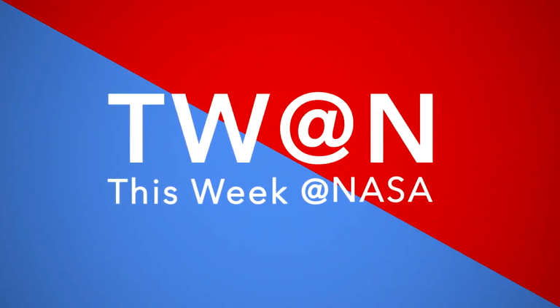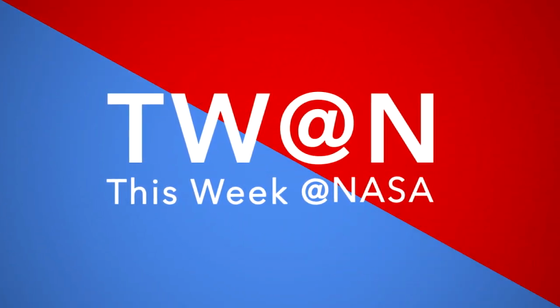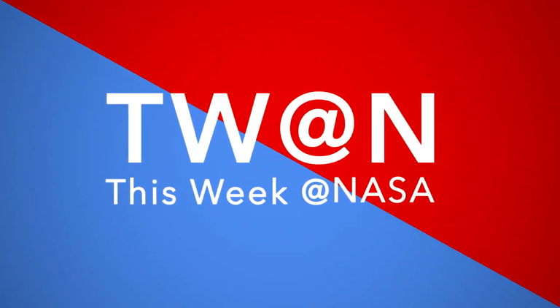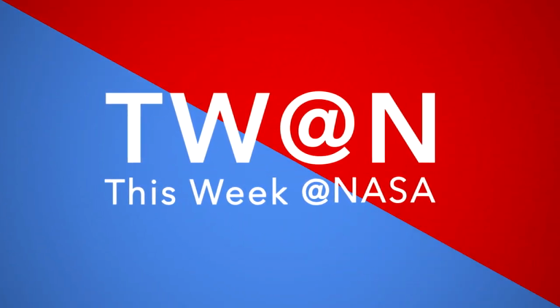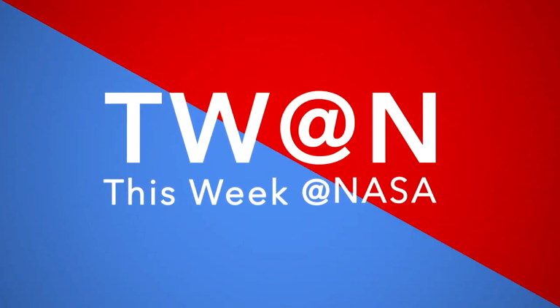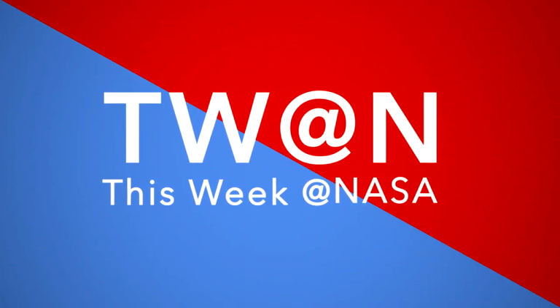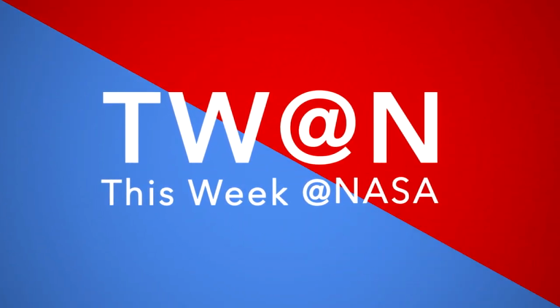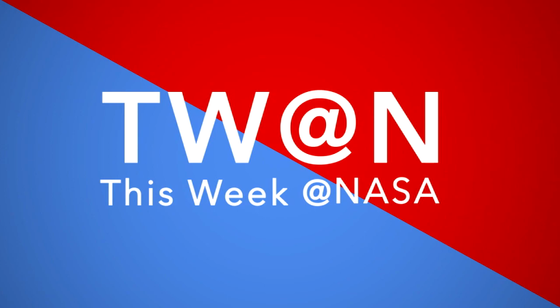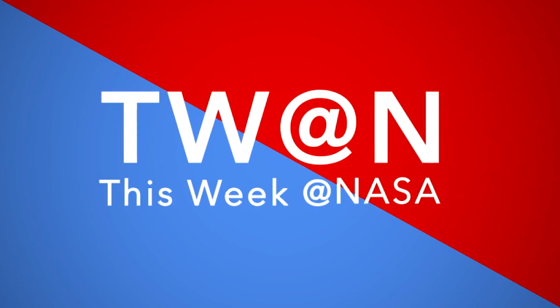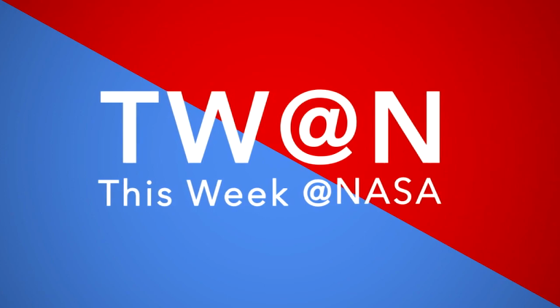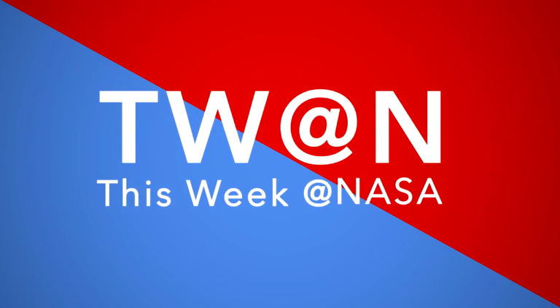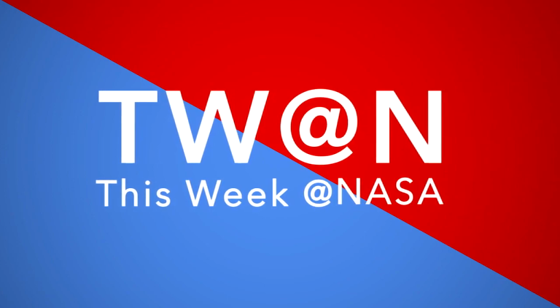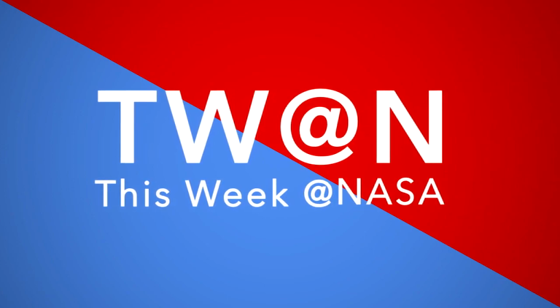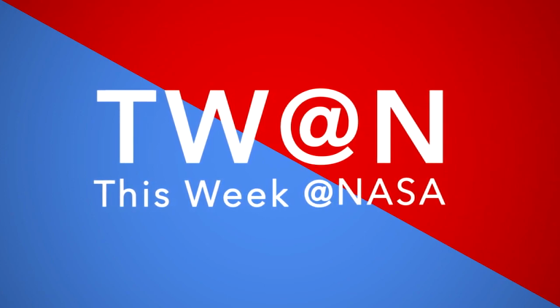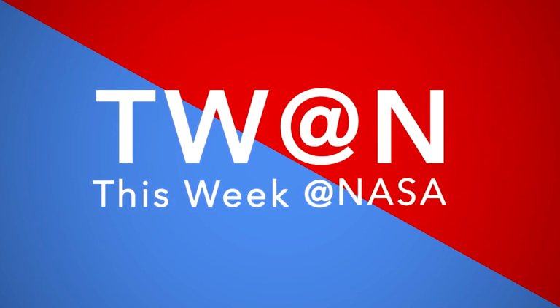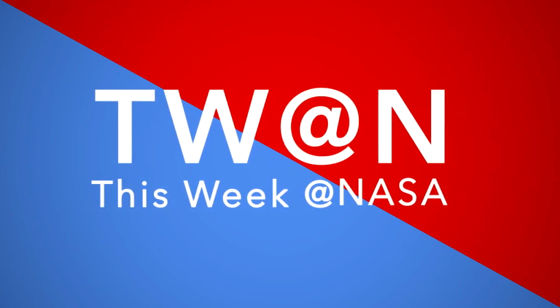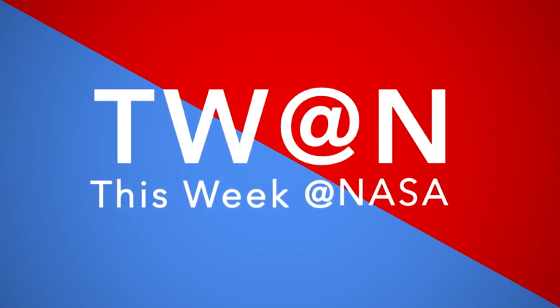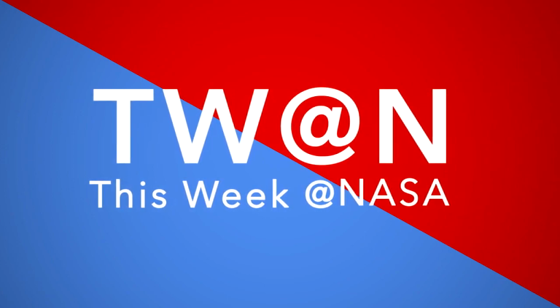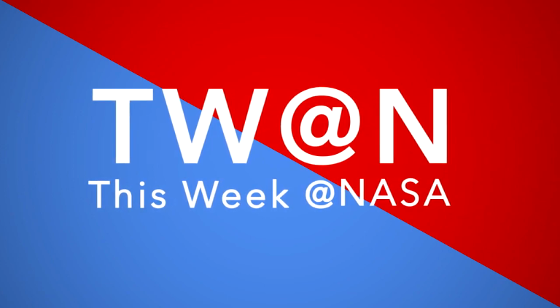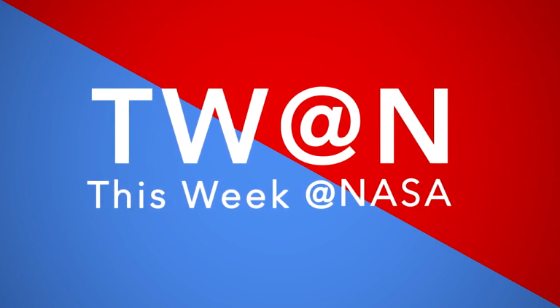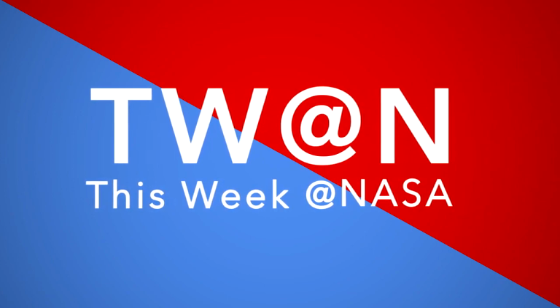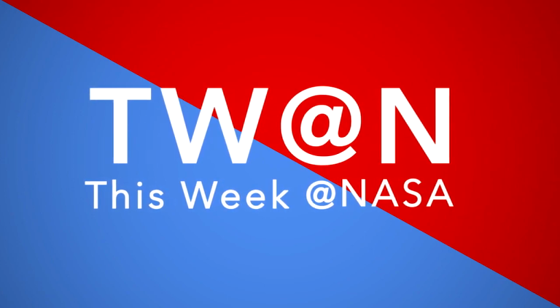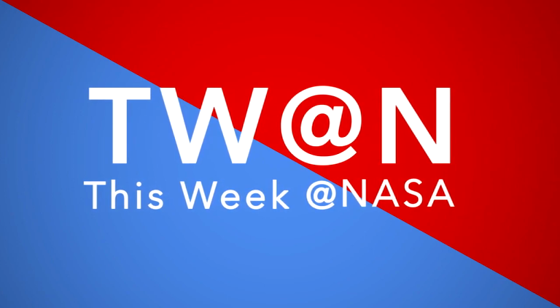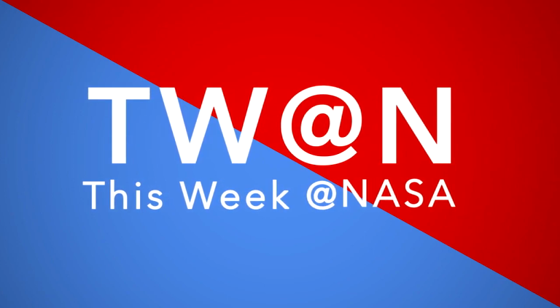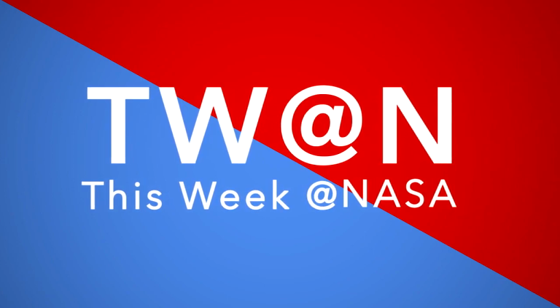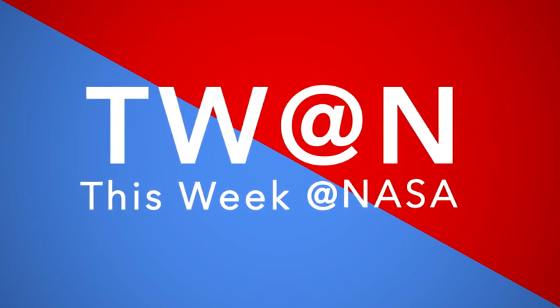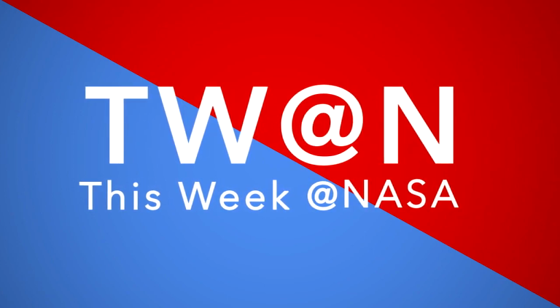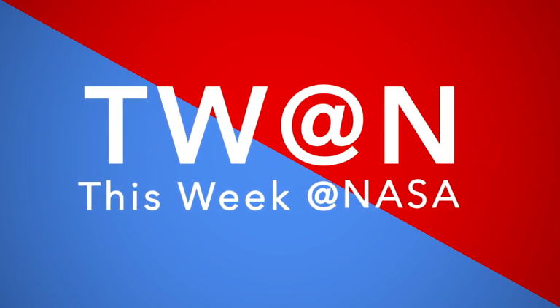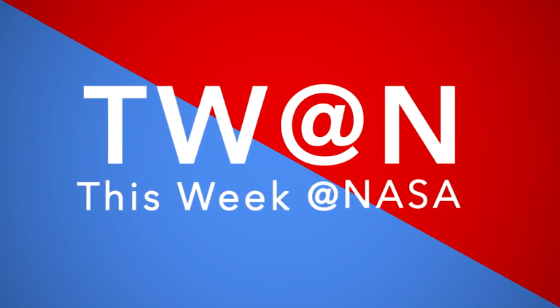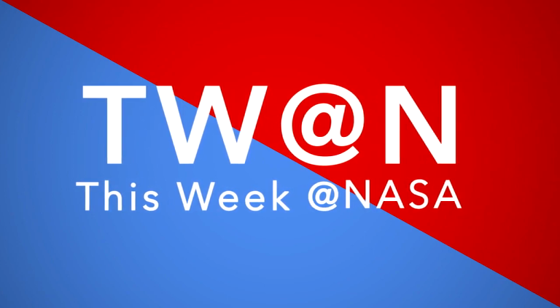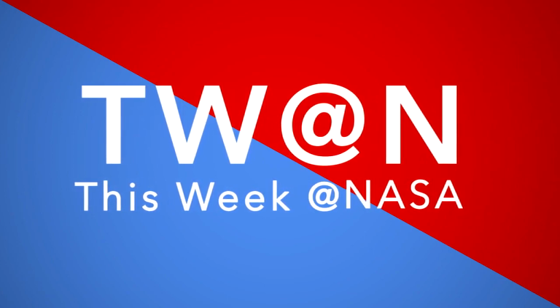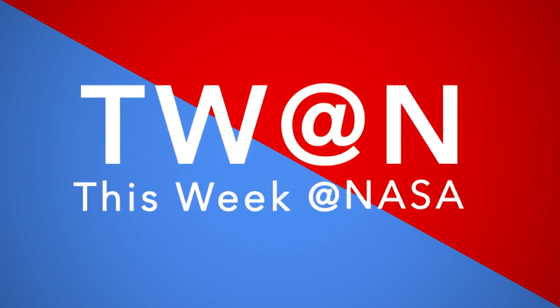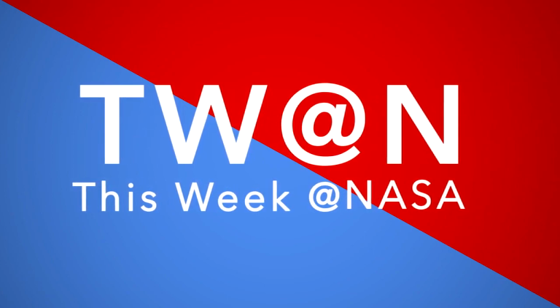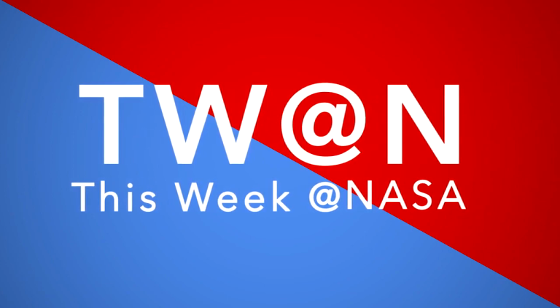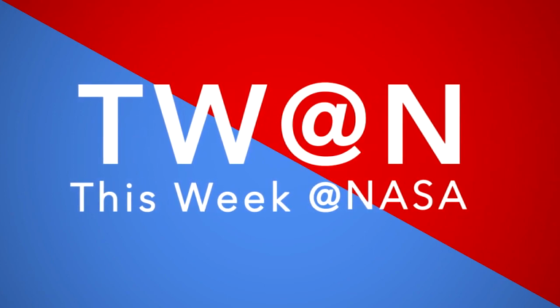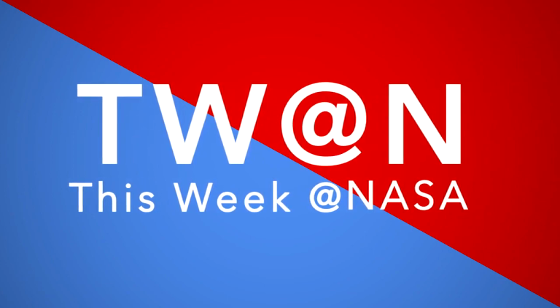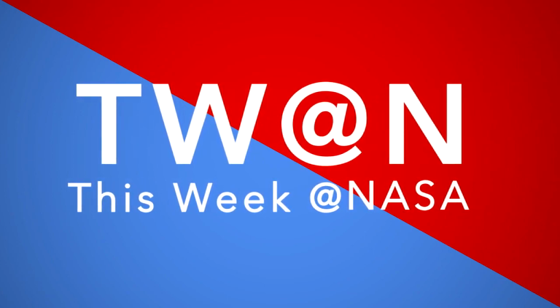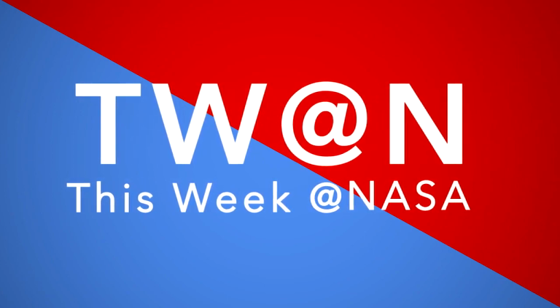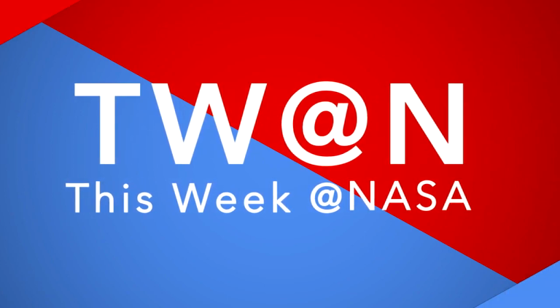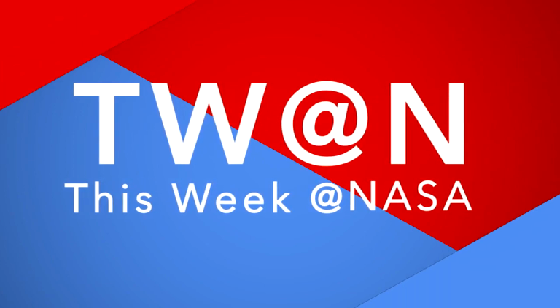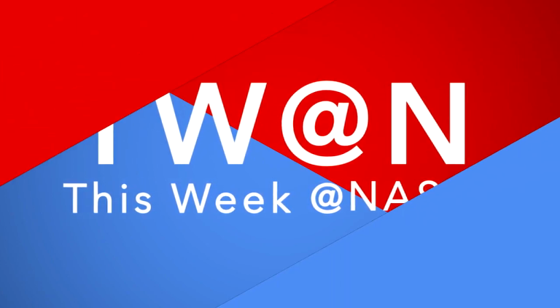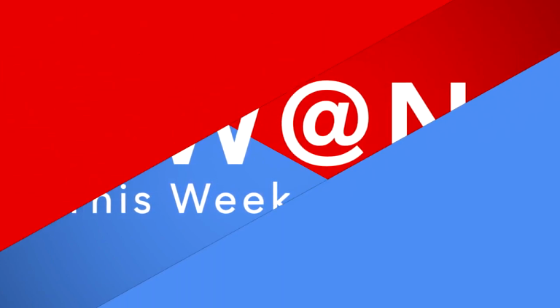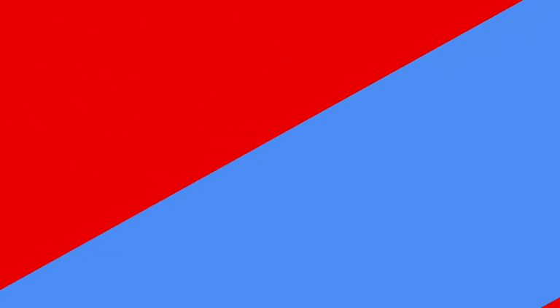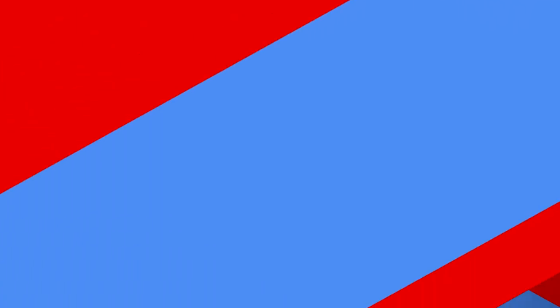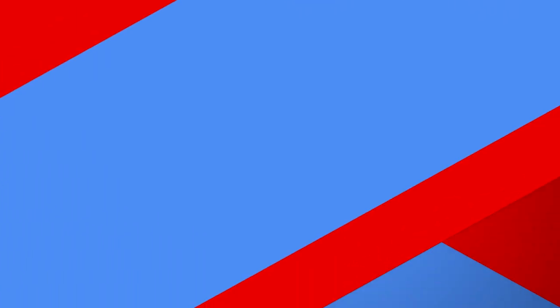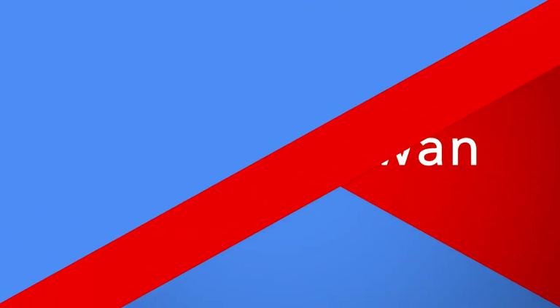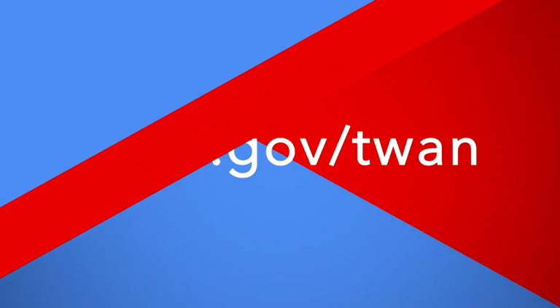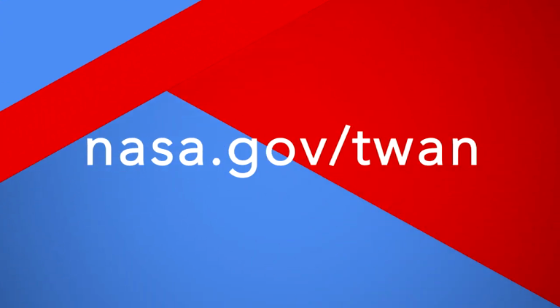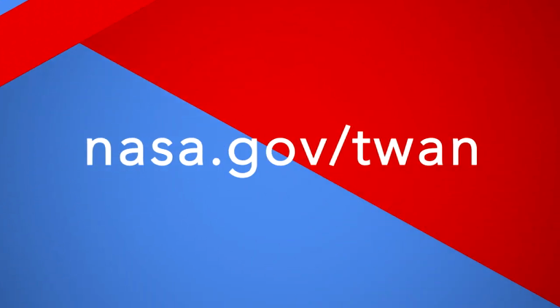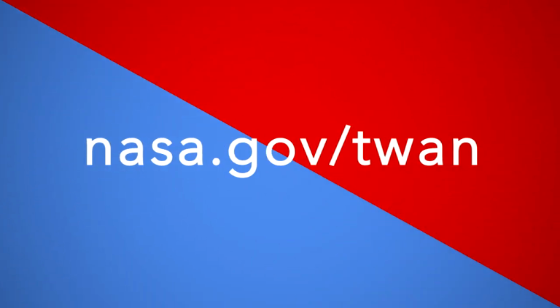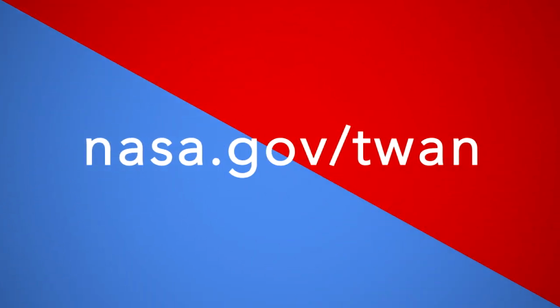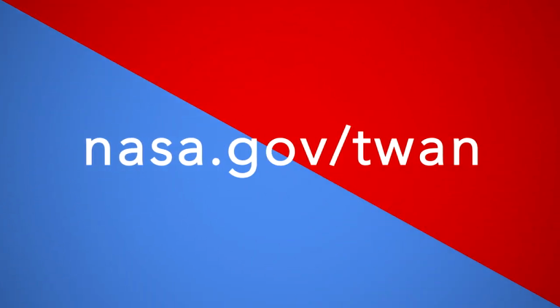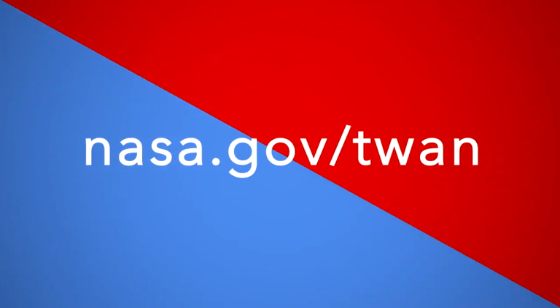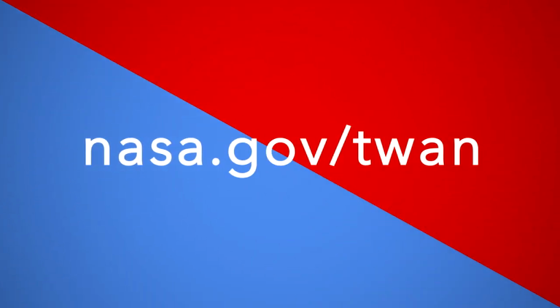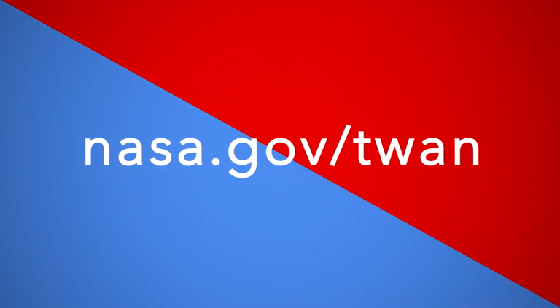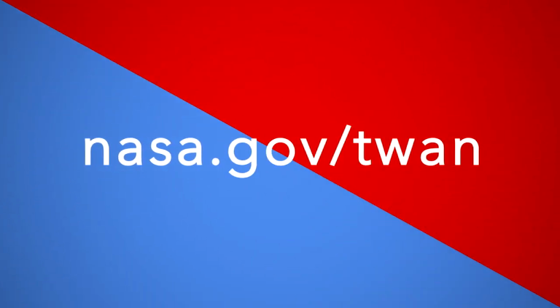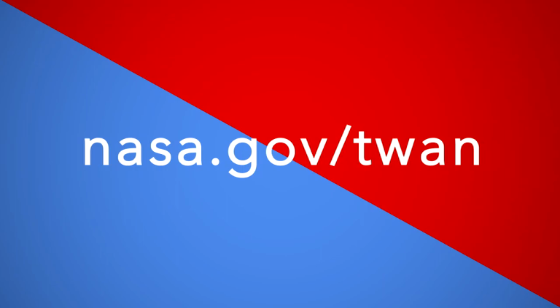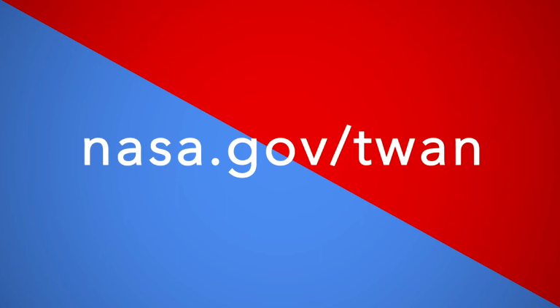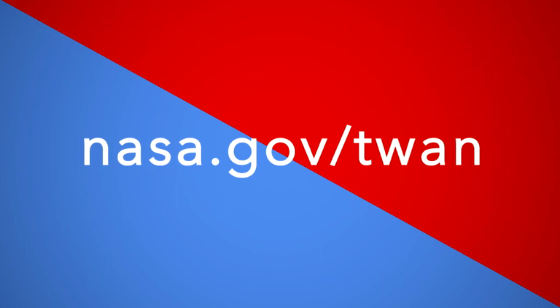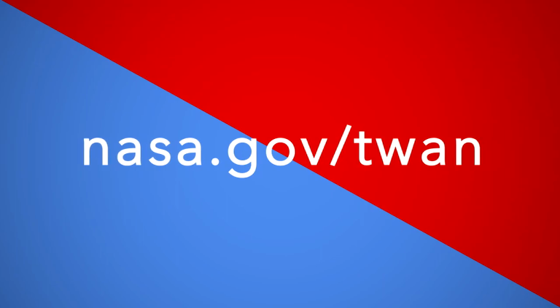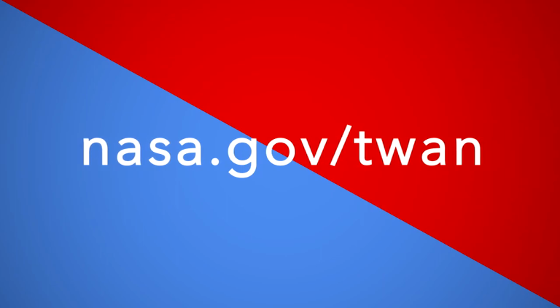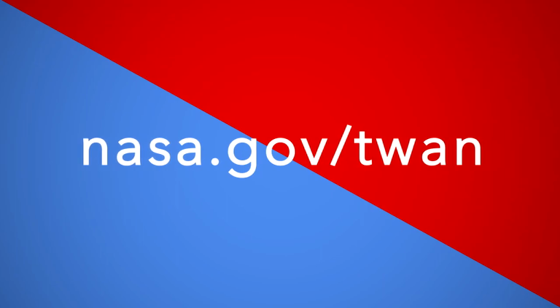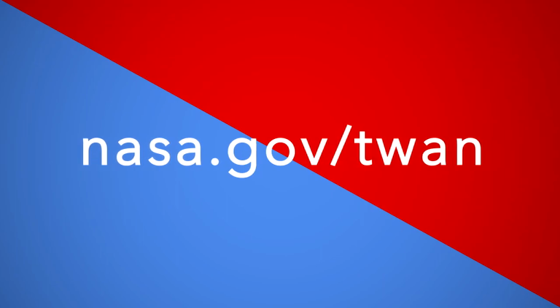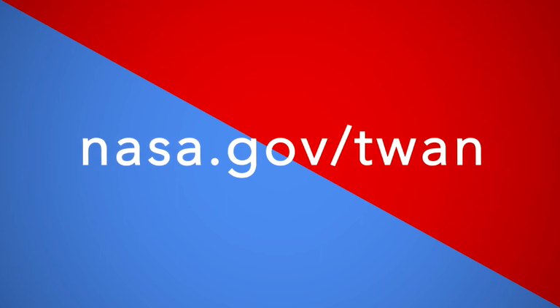That's what's up this week at NASA. For more on these and other stories, follow us on the web at nasa.gov/tarm.